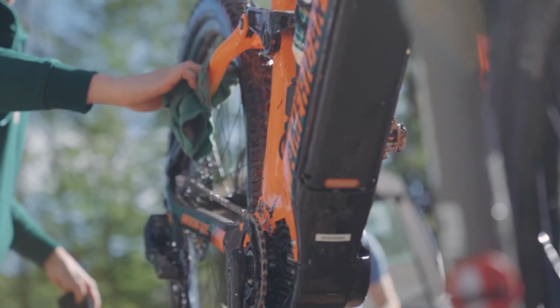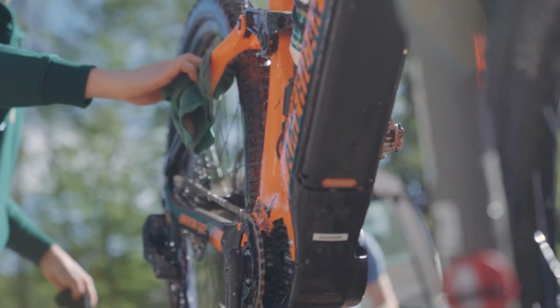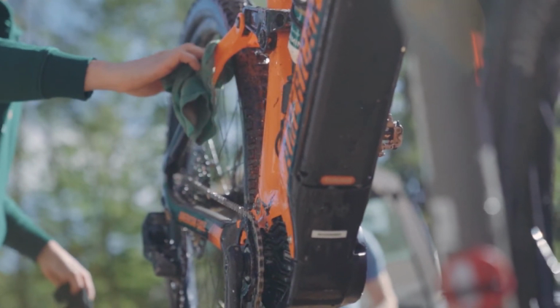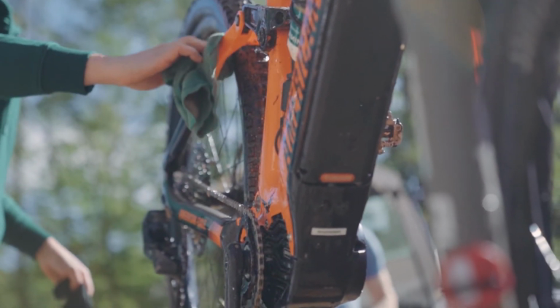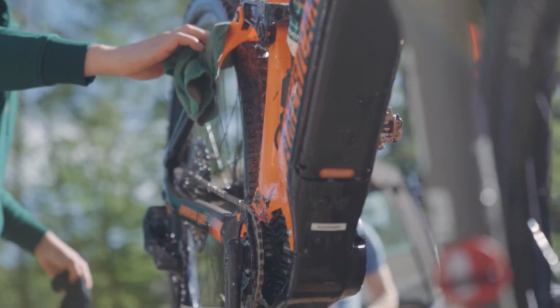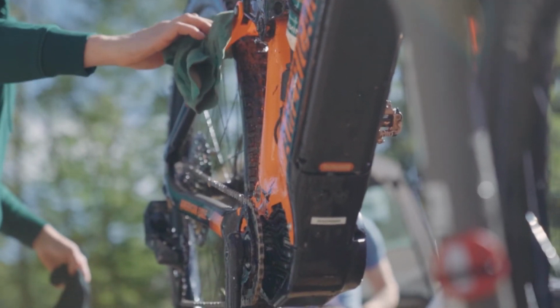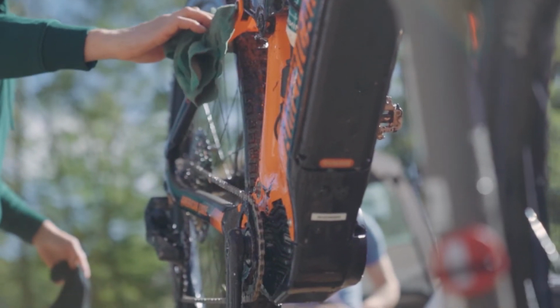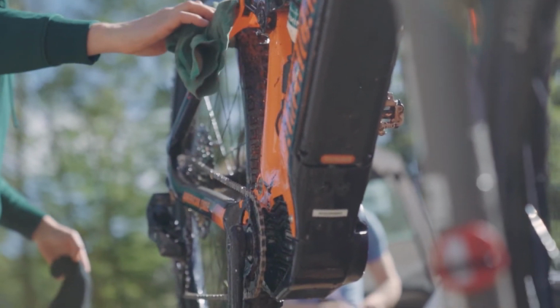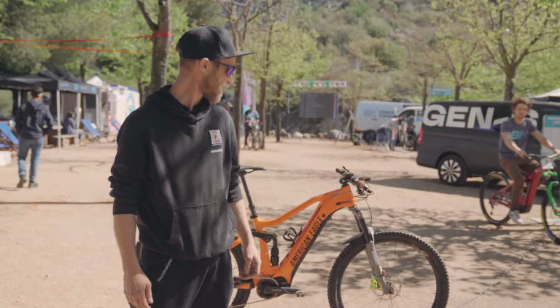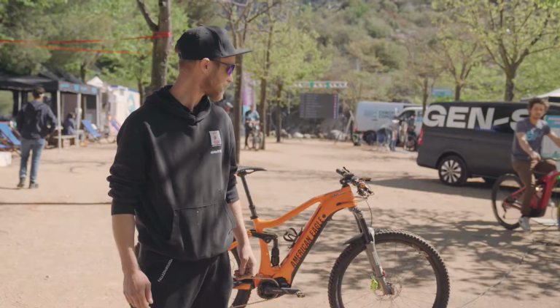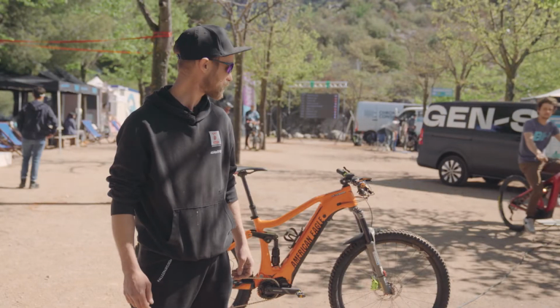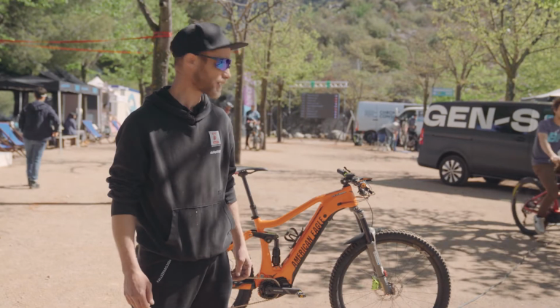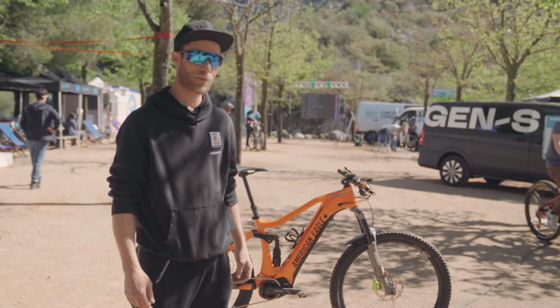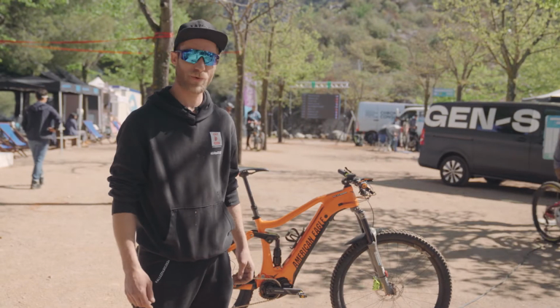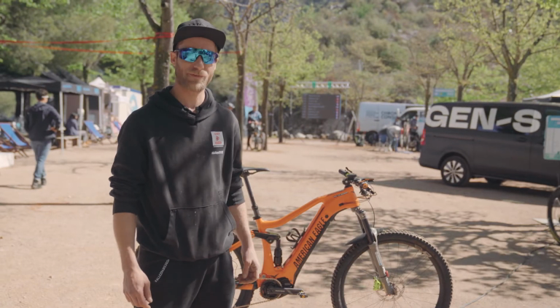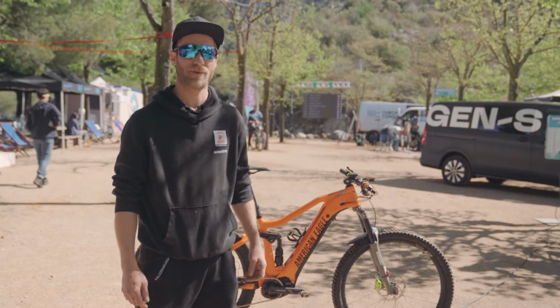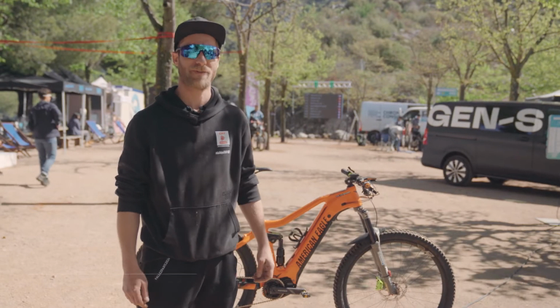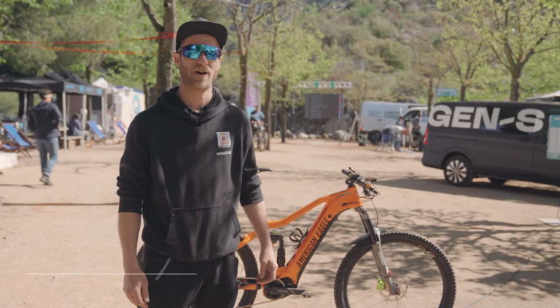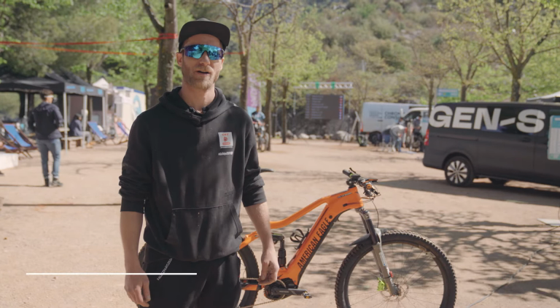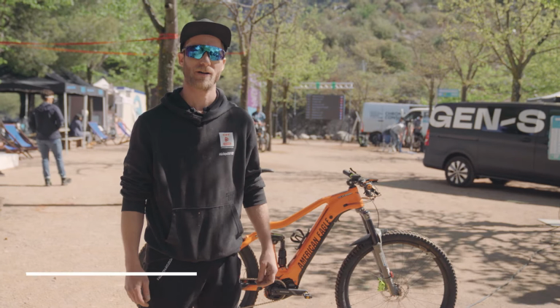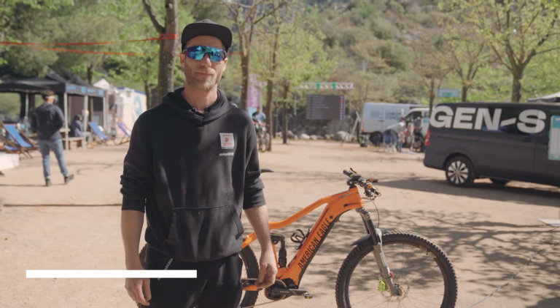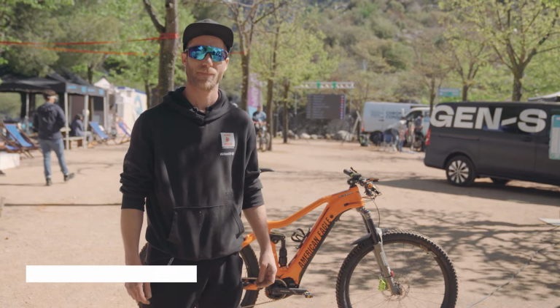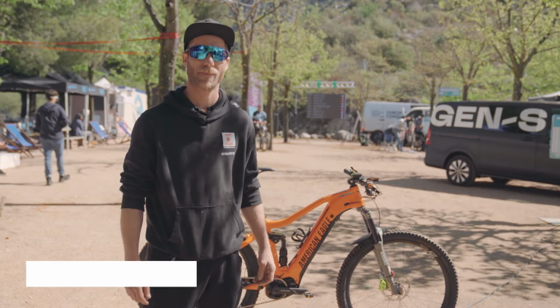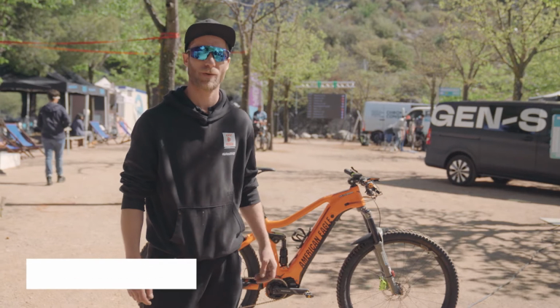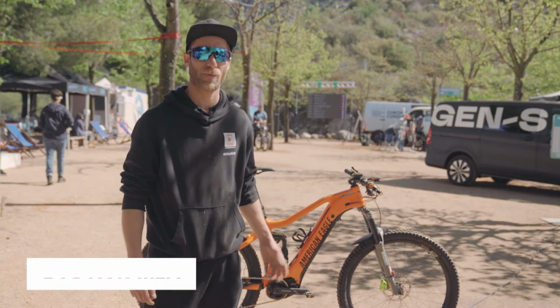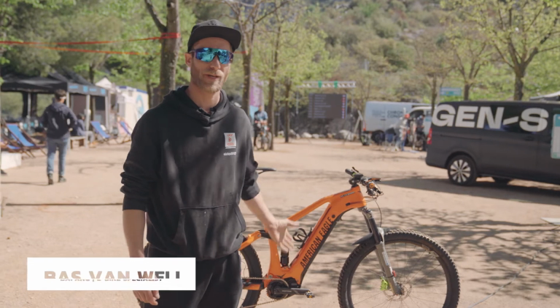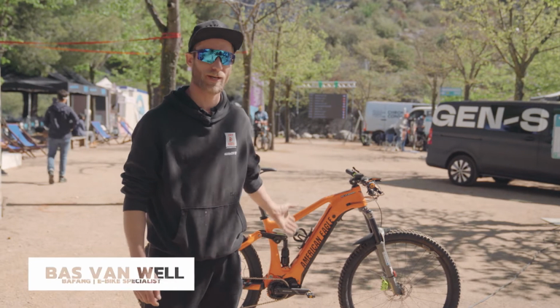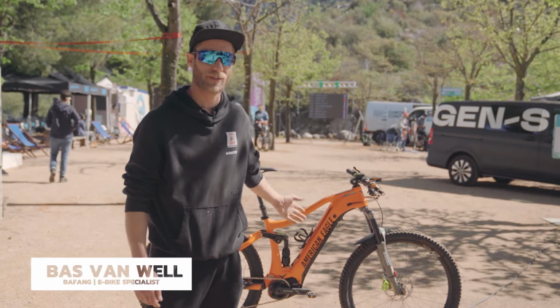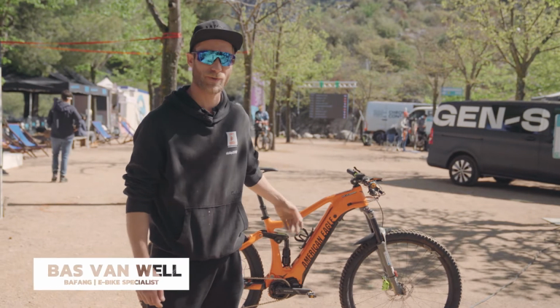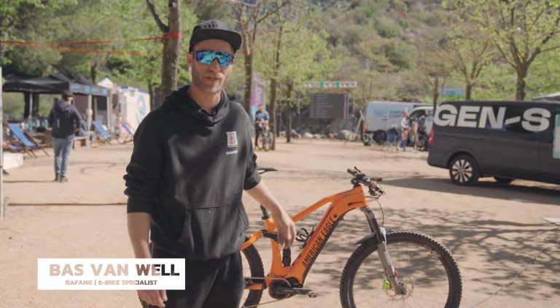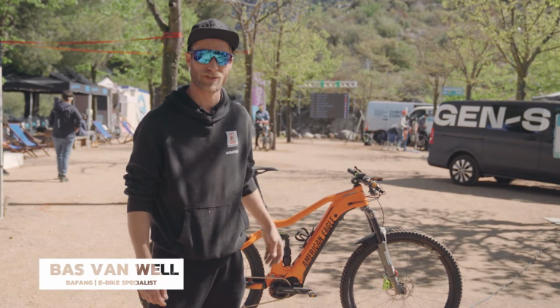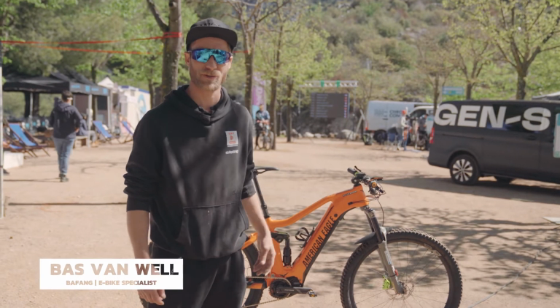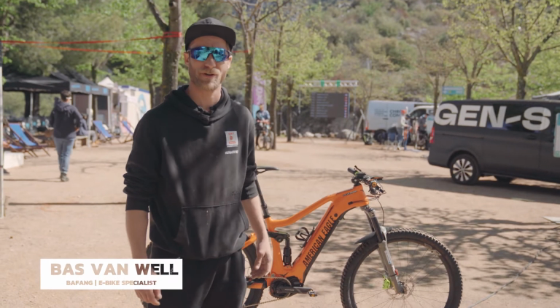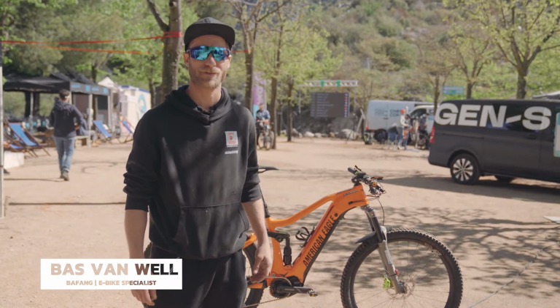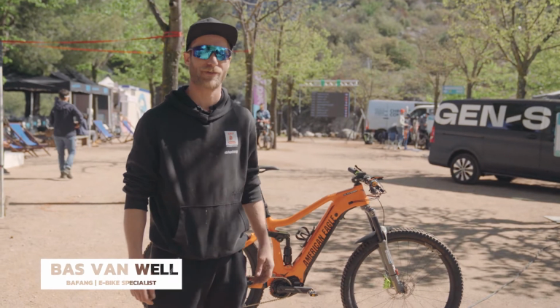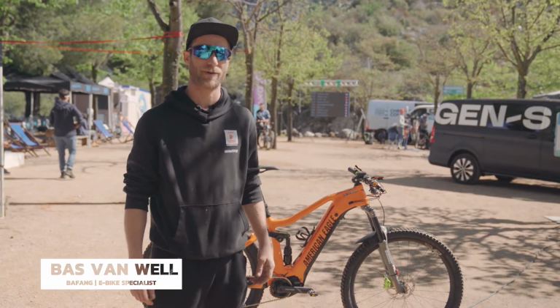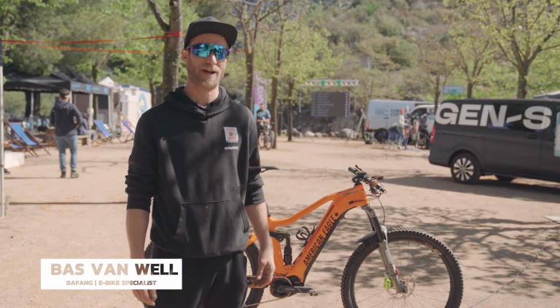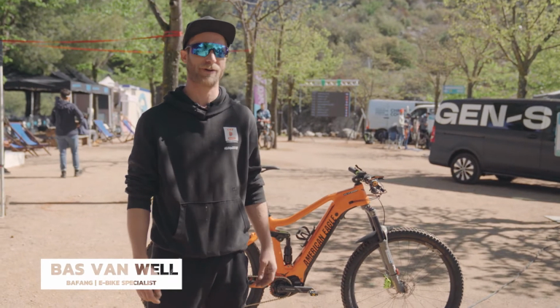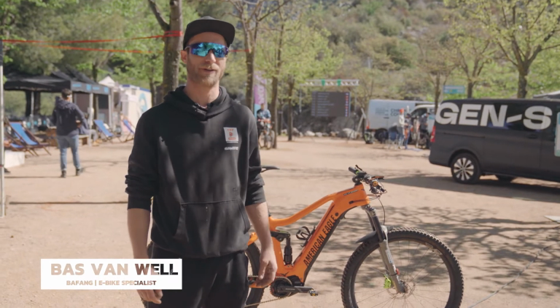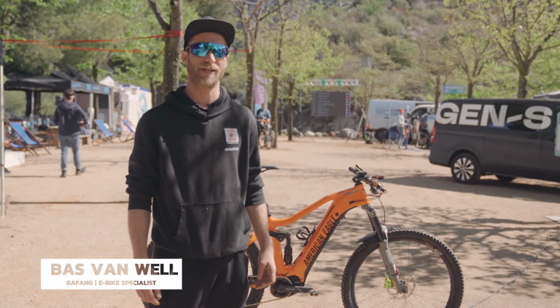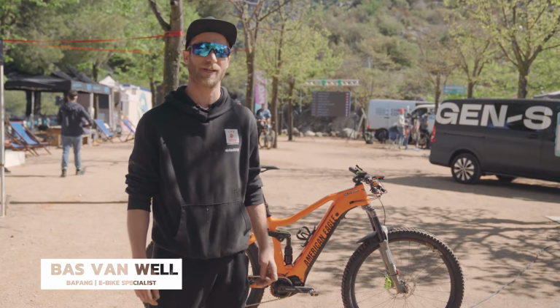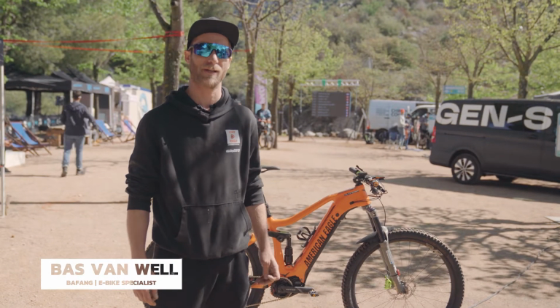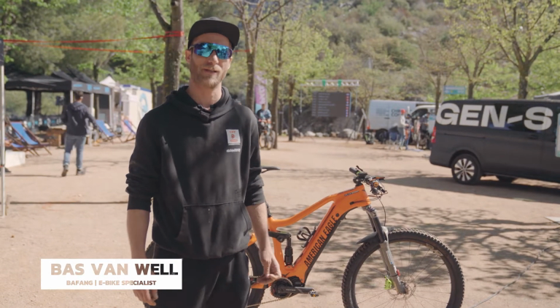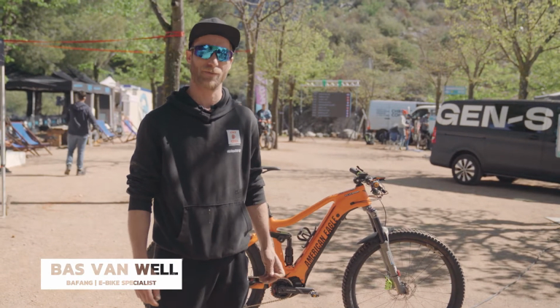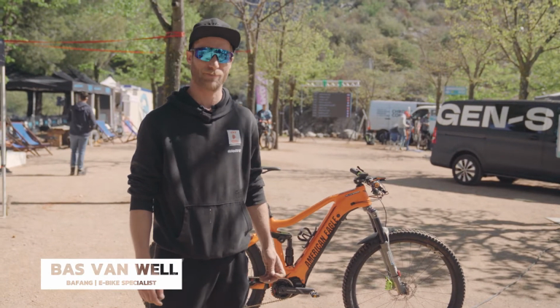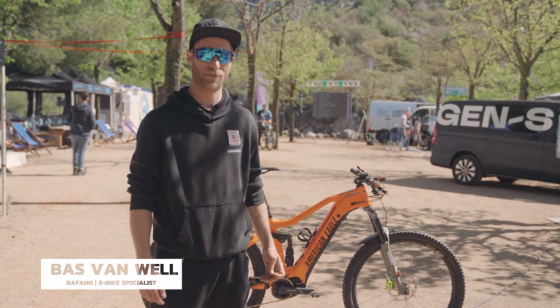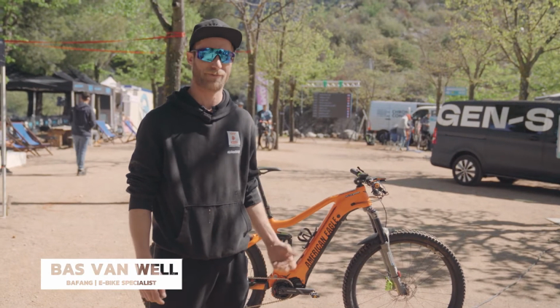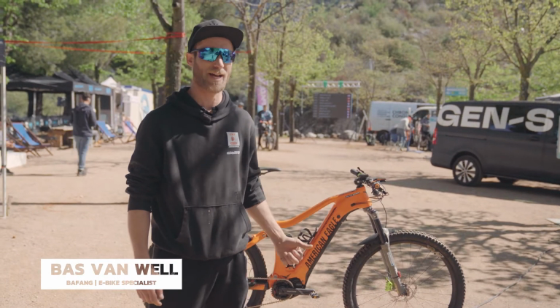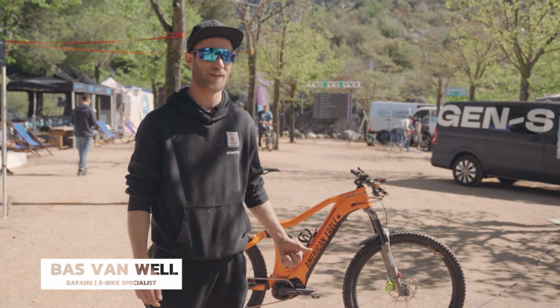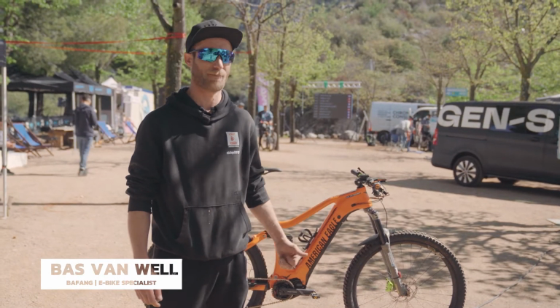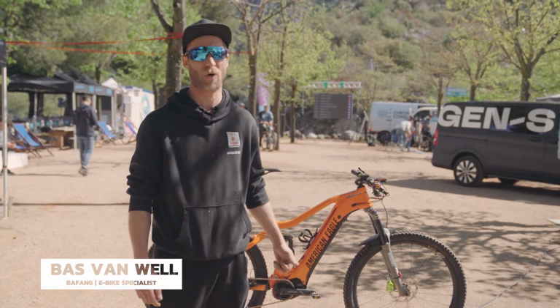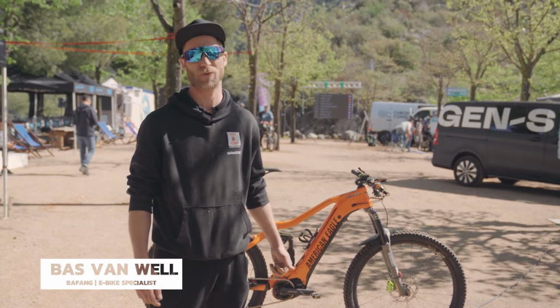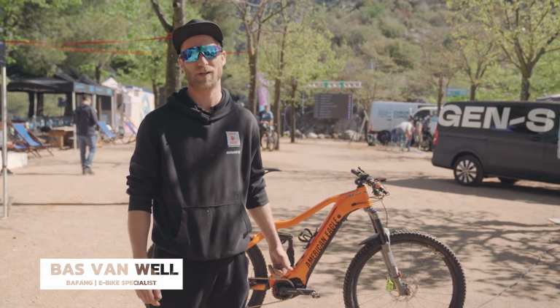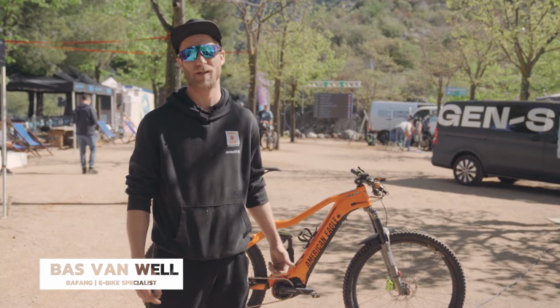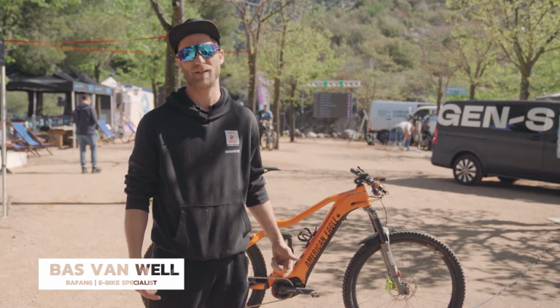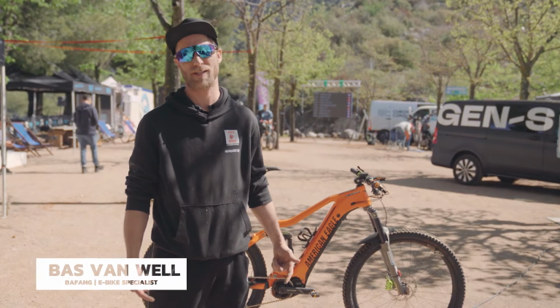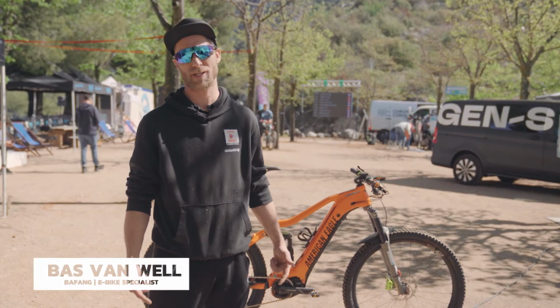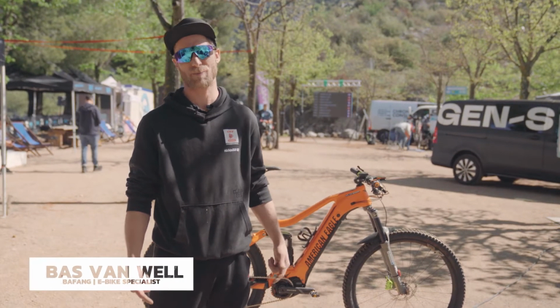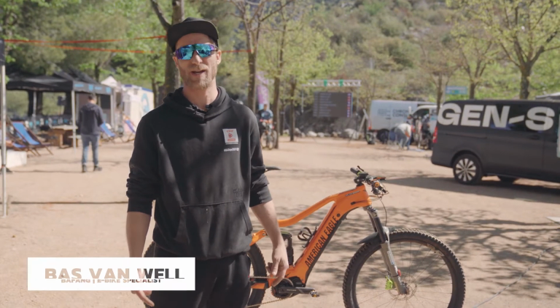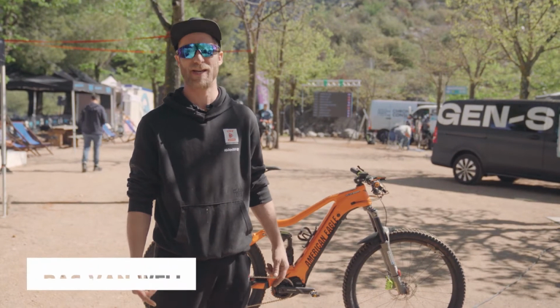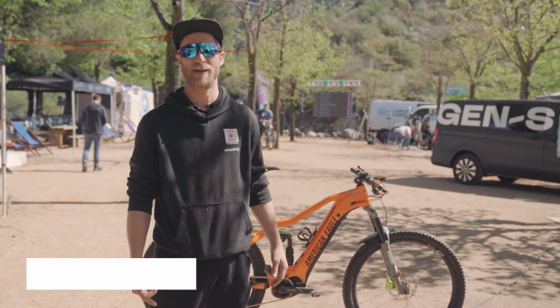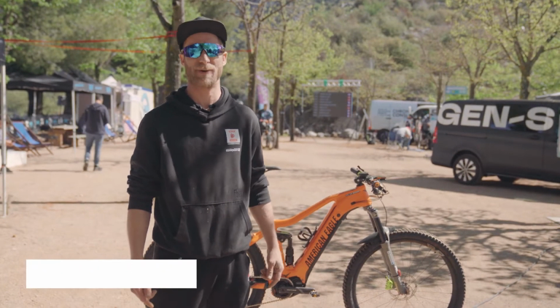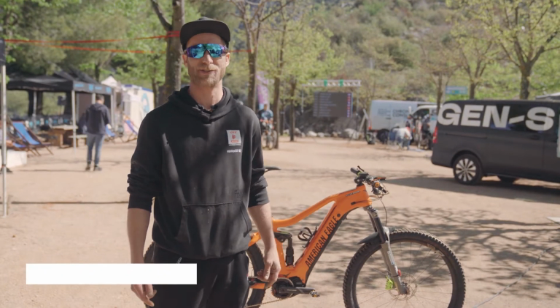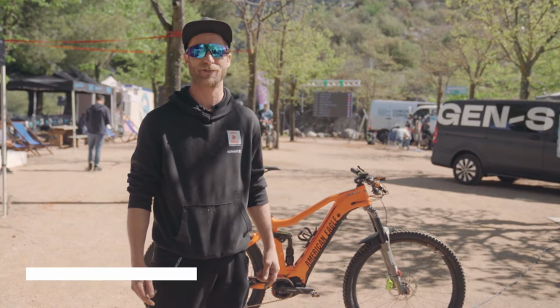My name is Bas, I work for Bafang. We do the service for American Eagle. We provide the motor, display and battery.